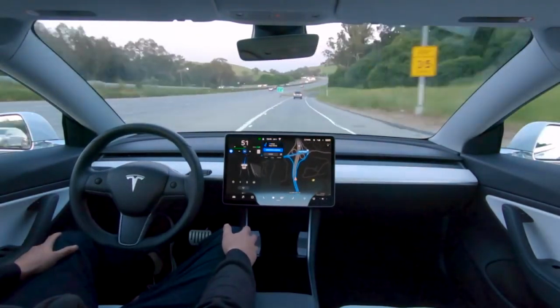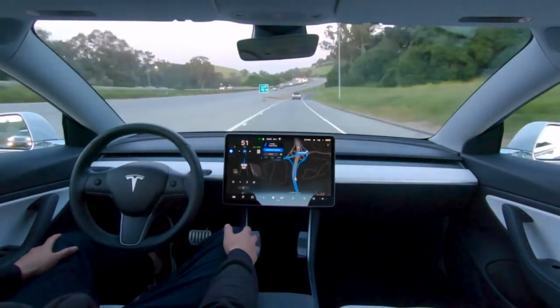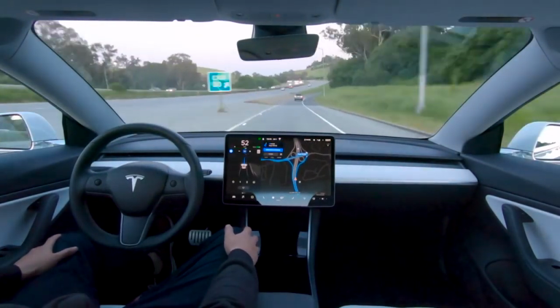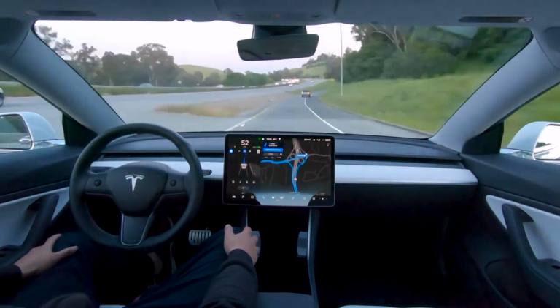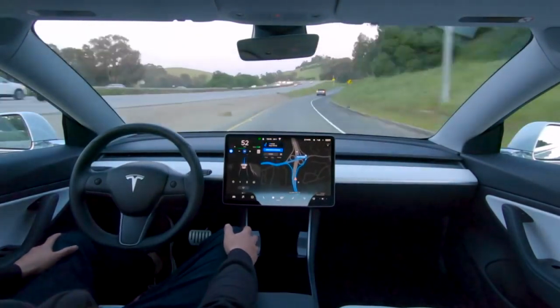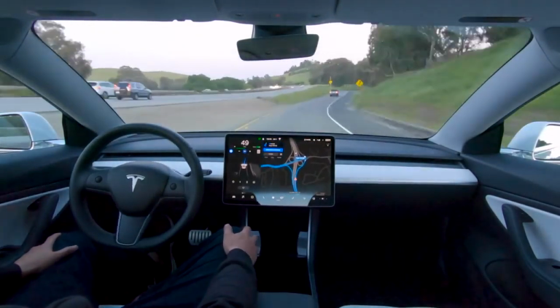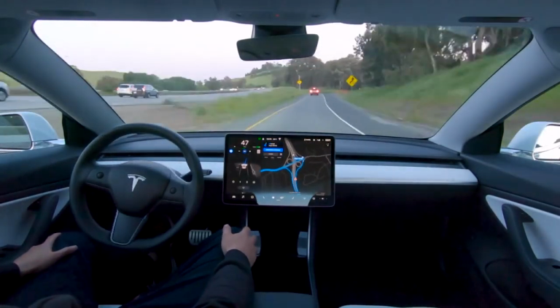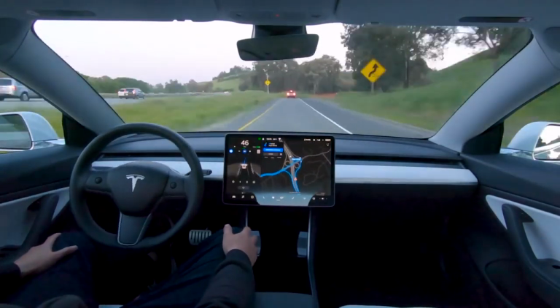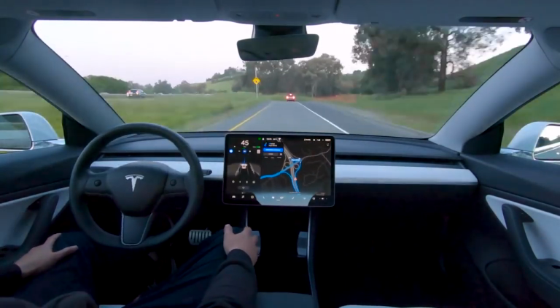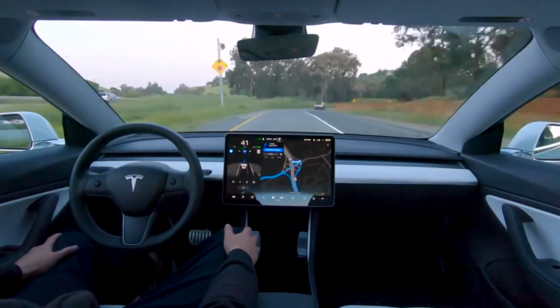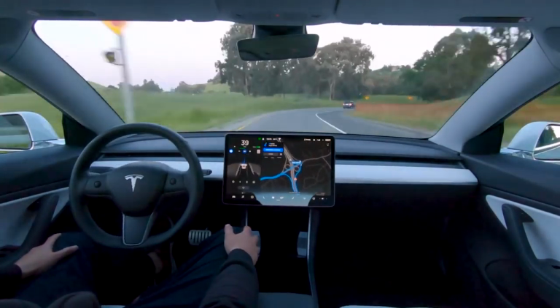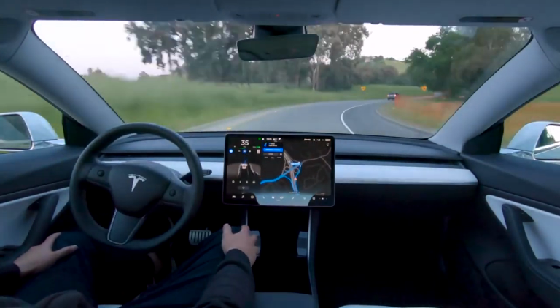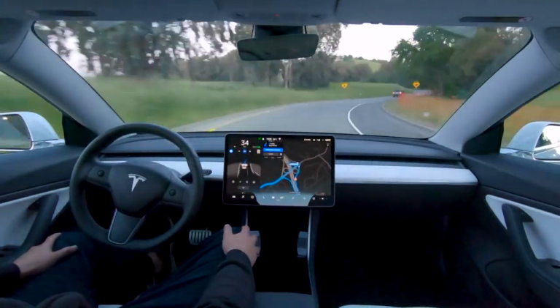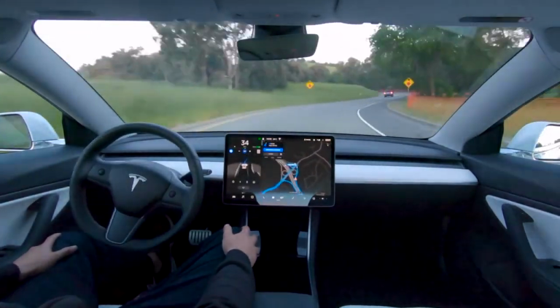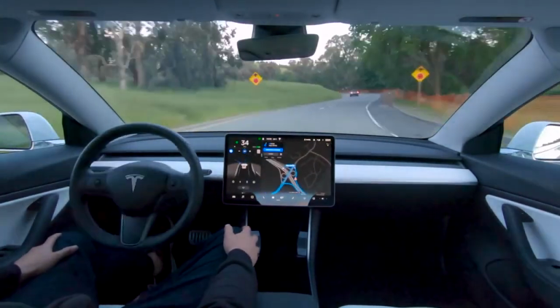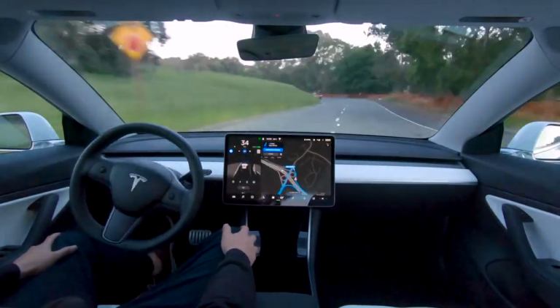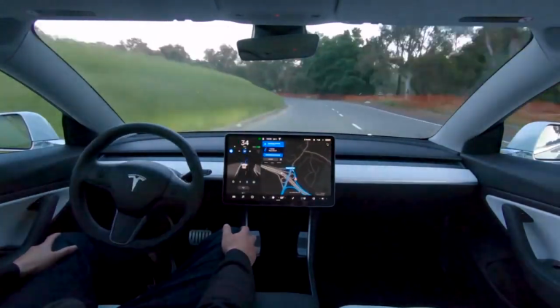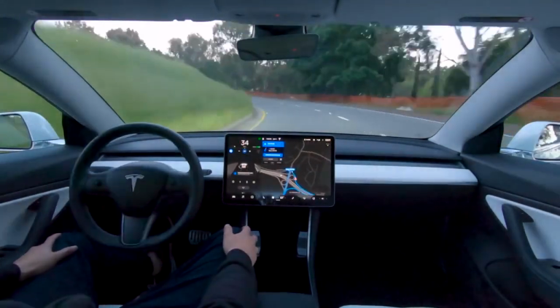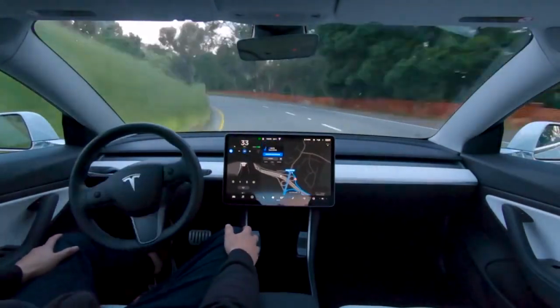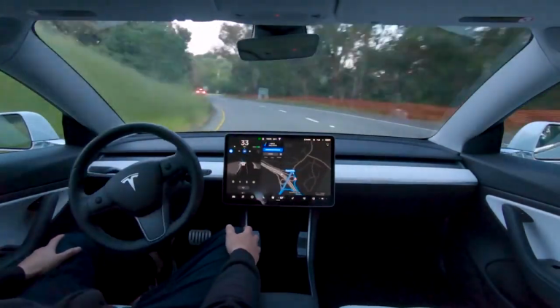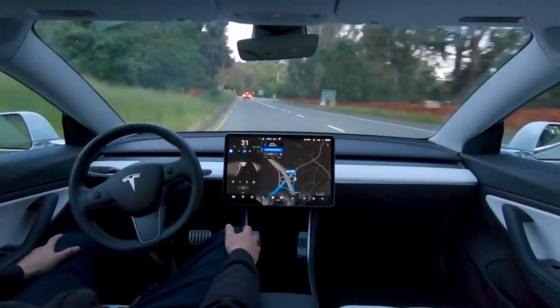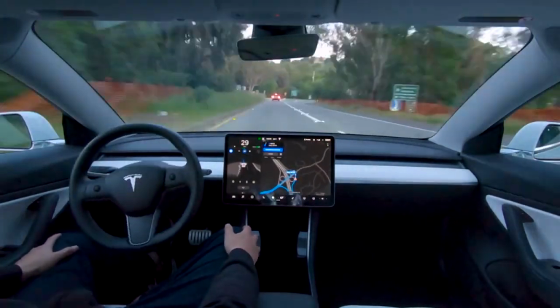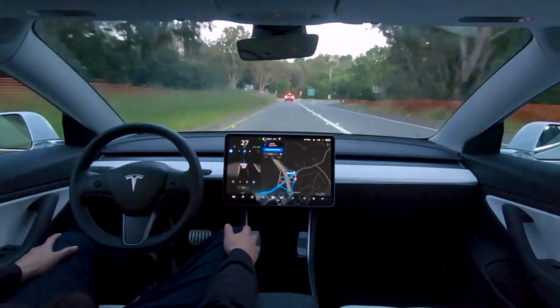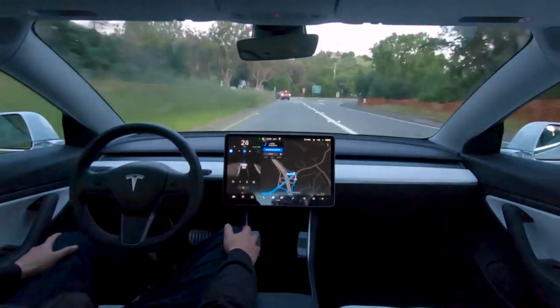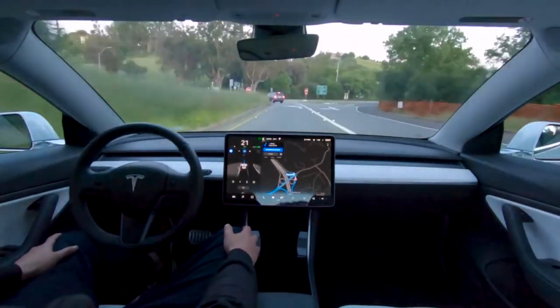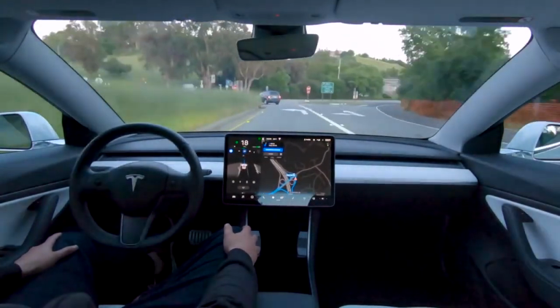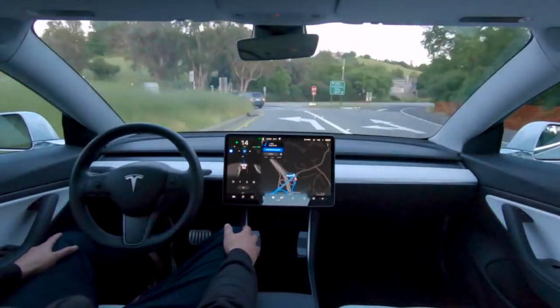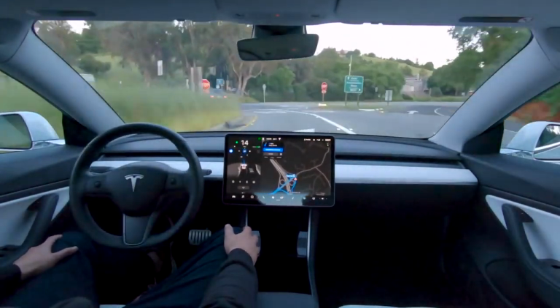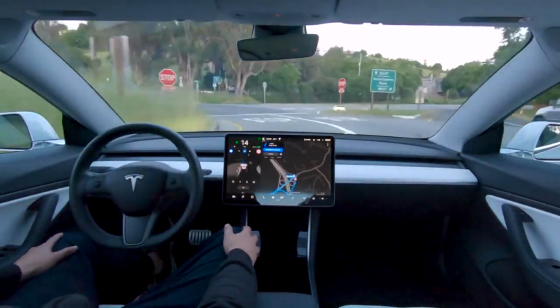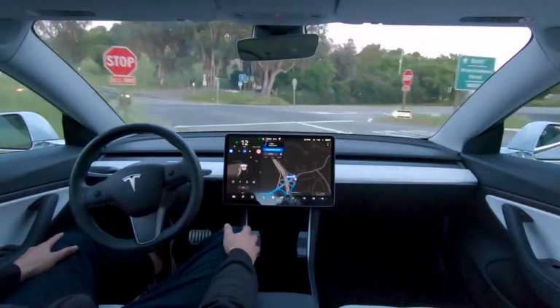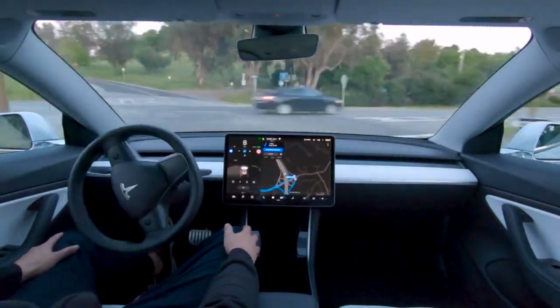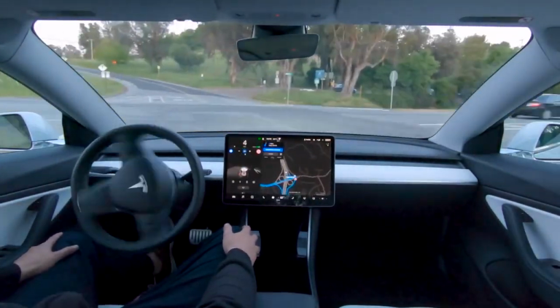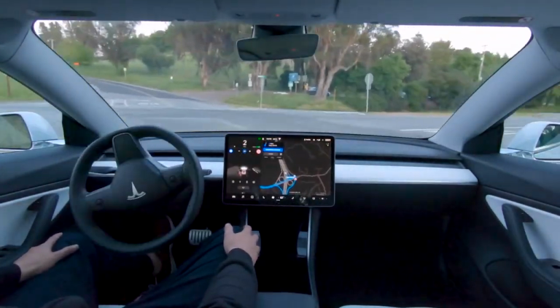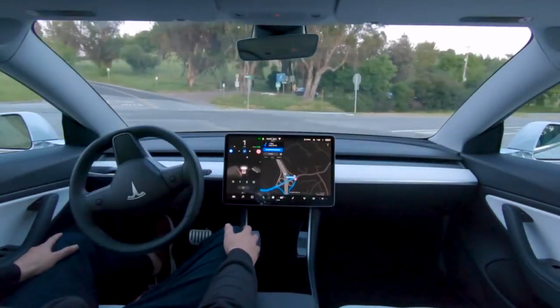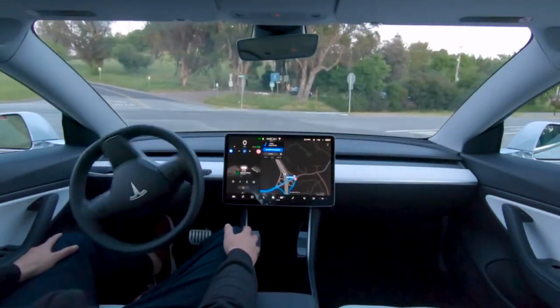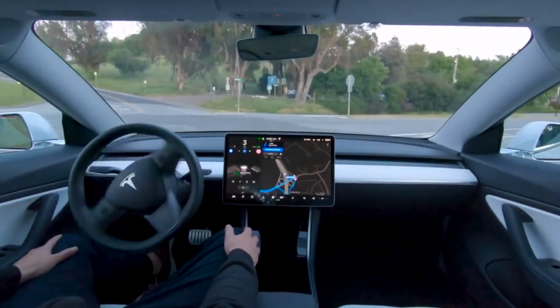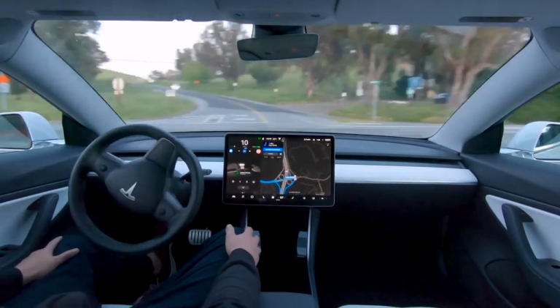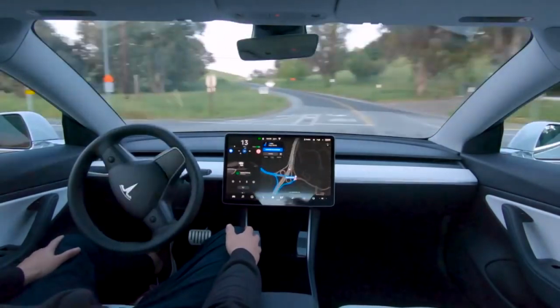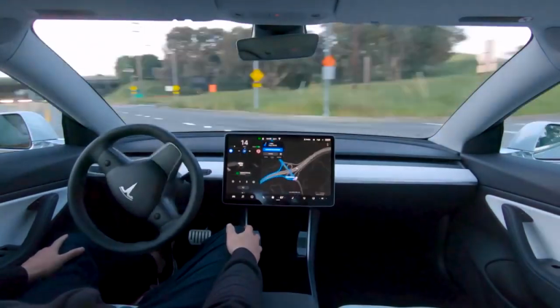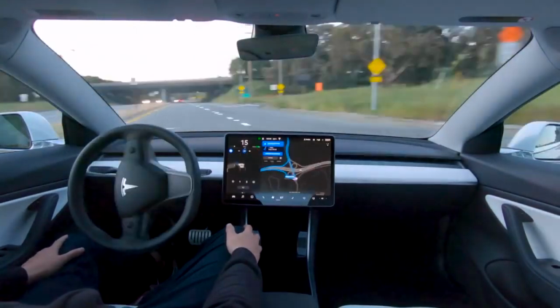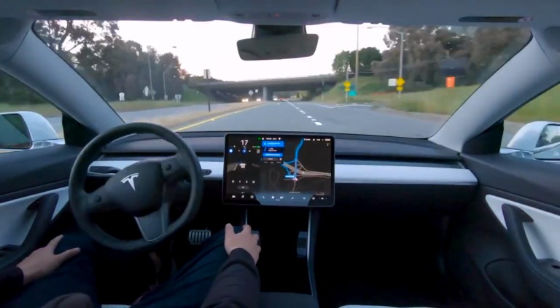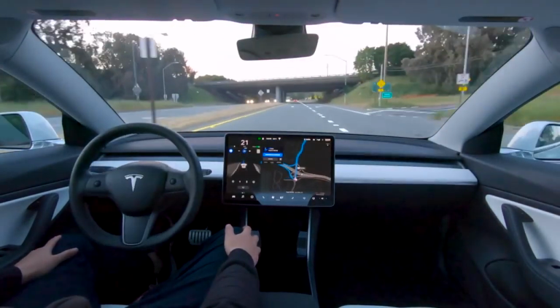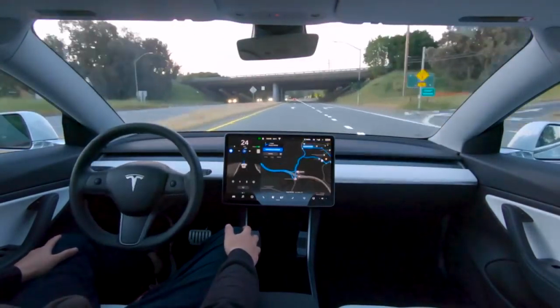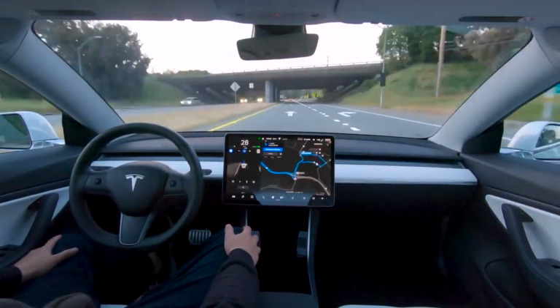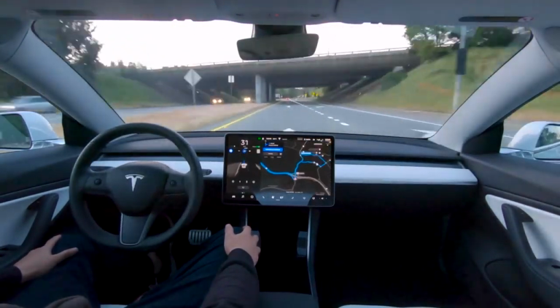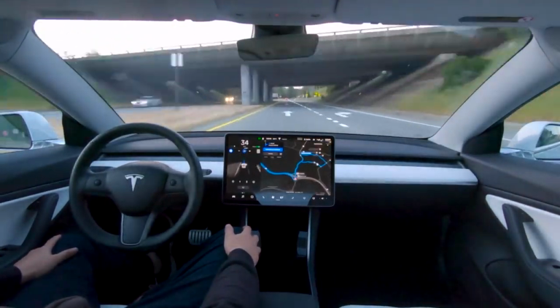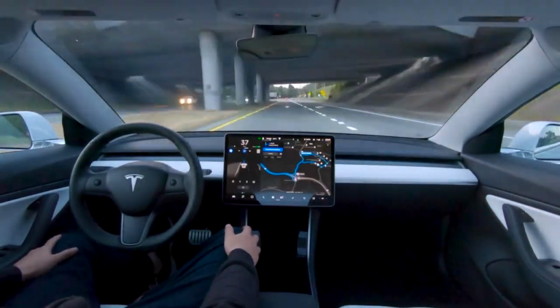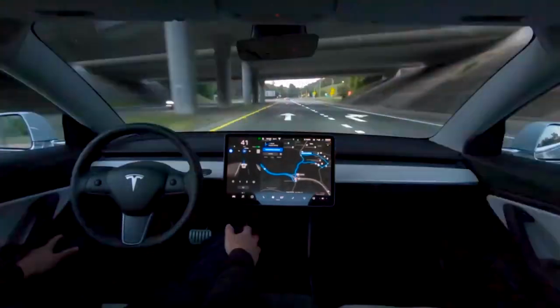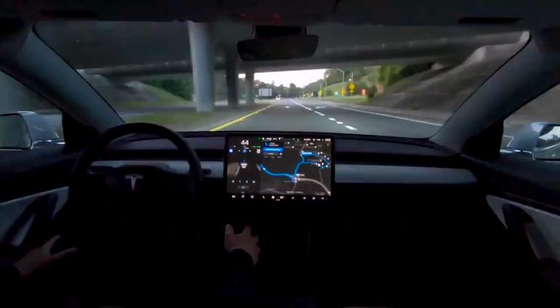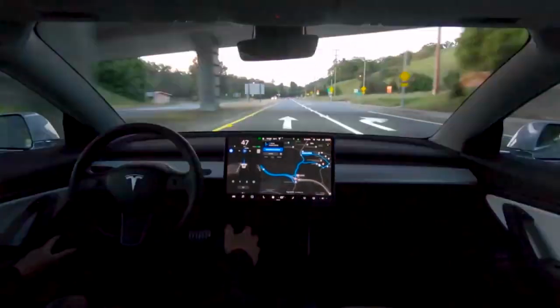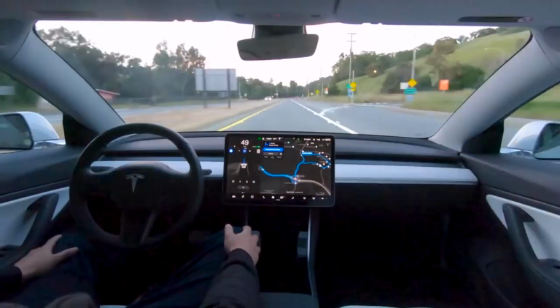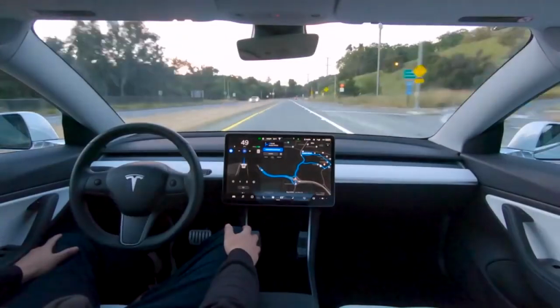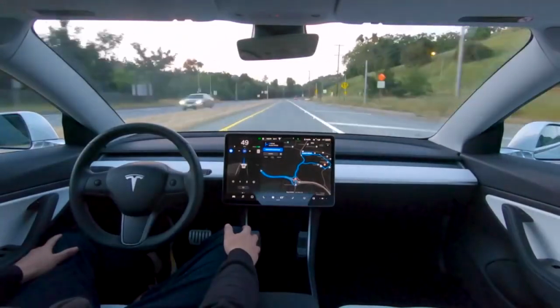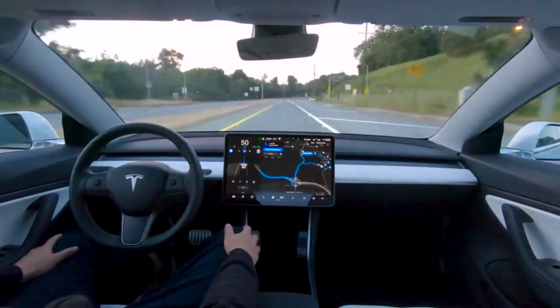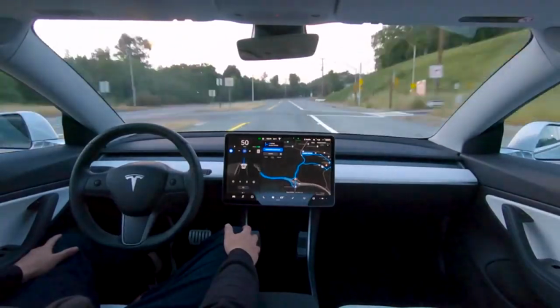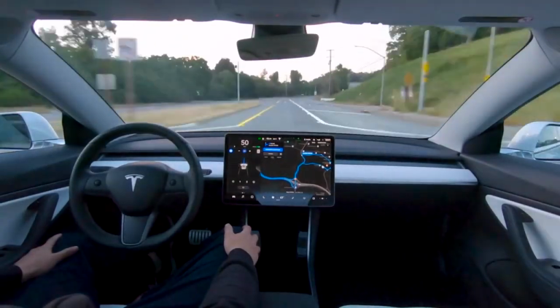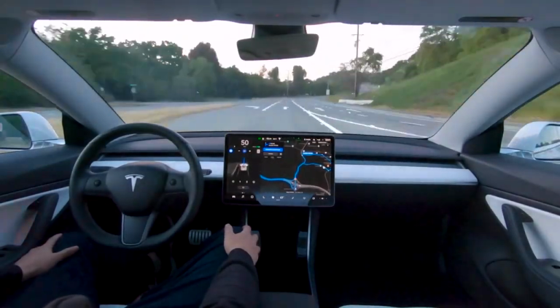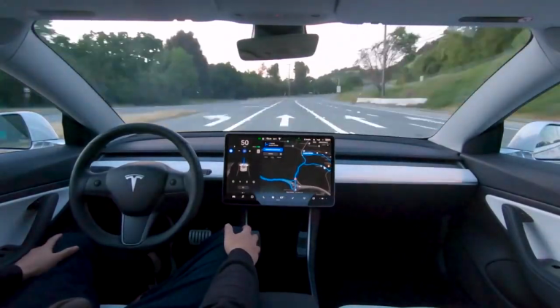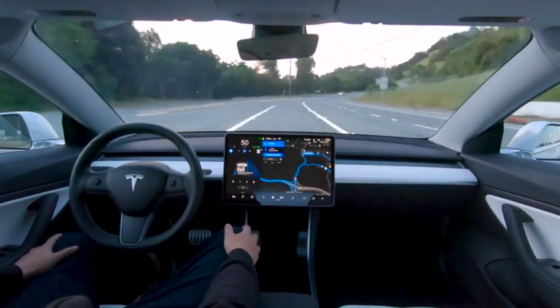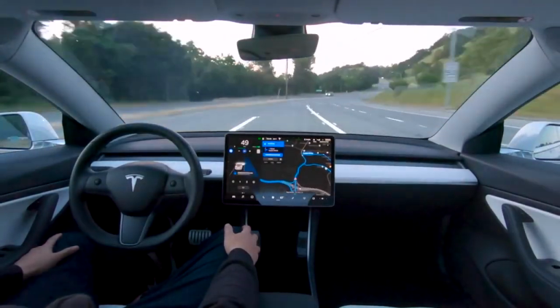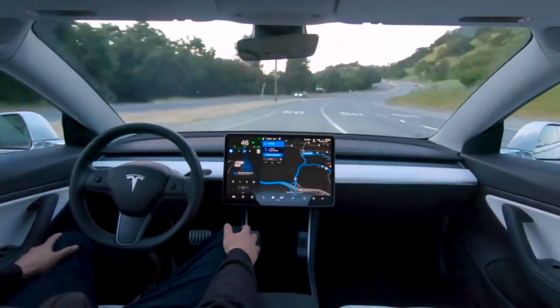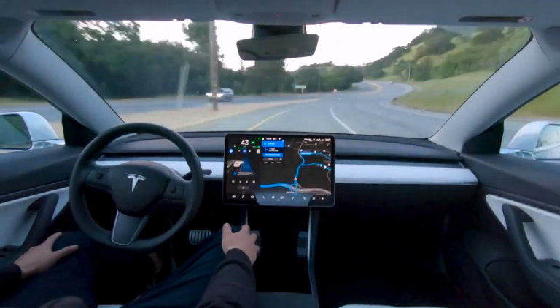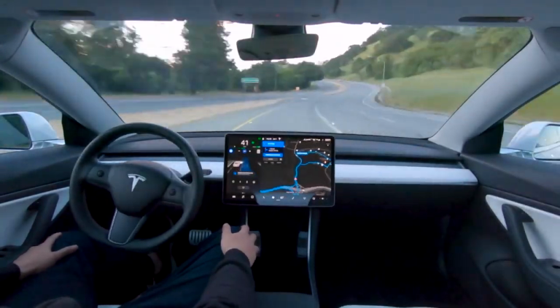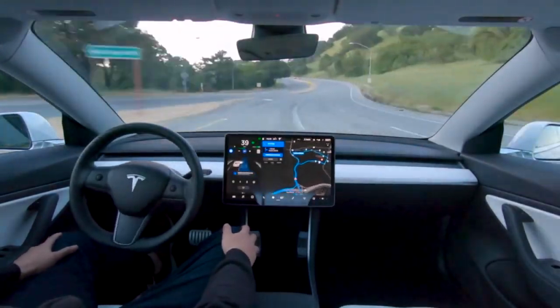The arrival of street Autopilot enables driving from home to work and vice versa. Elon mentioned in his interview this year that the full self-driving feature-complete release will happen this year.